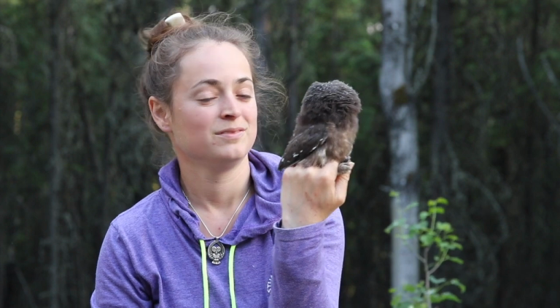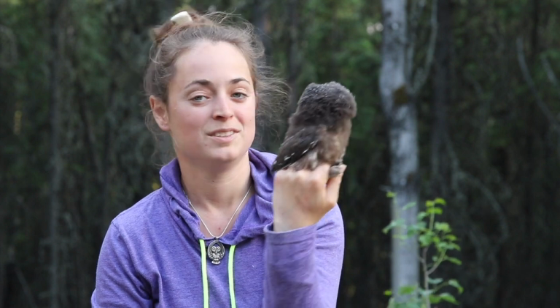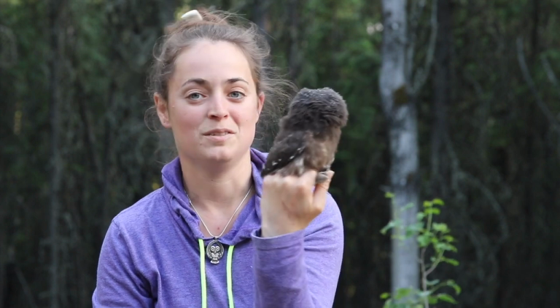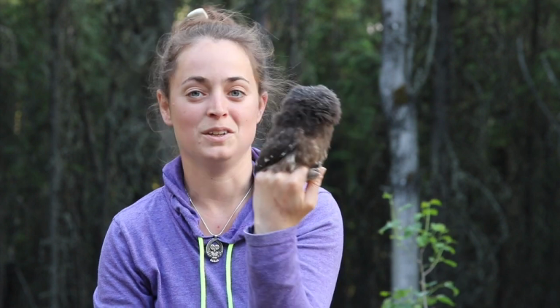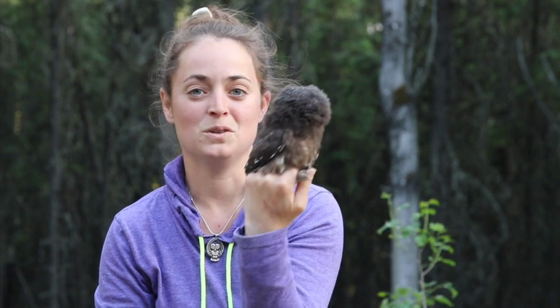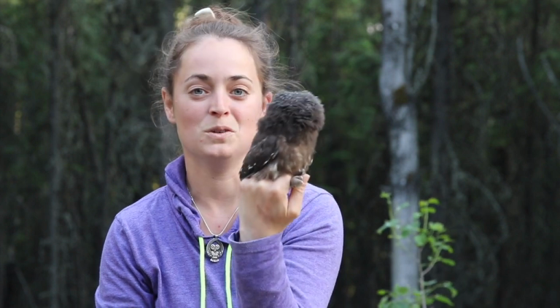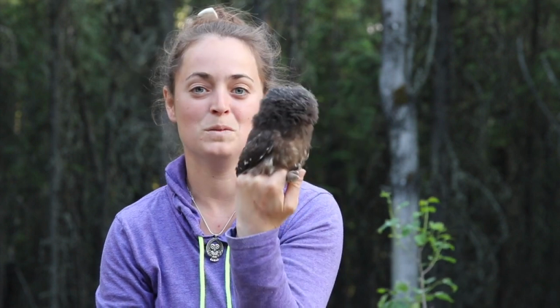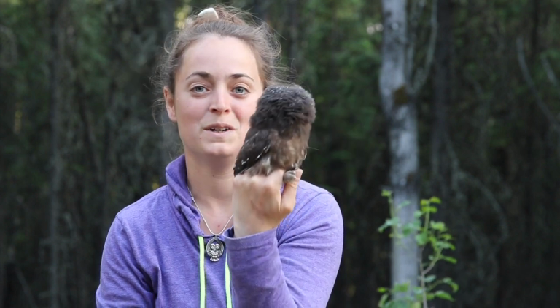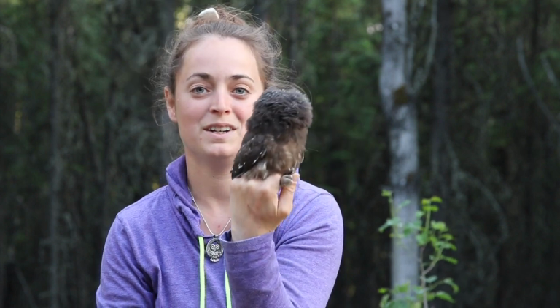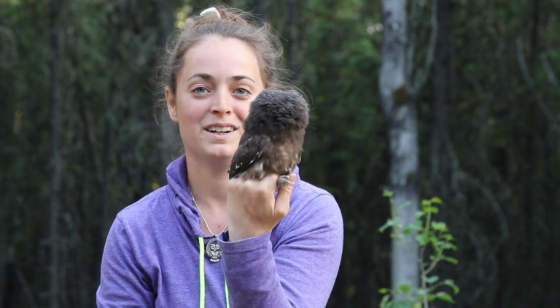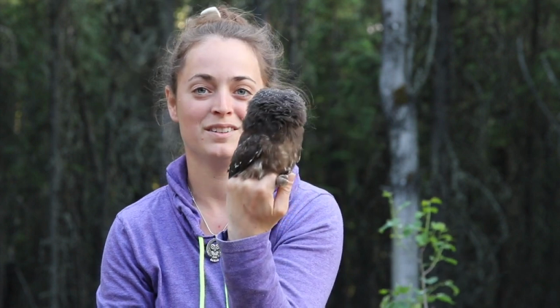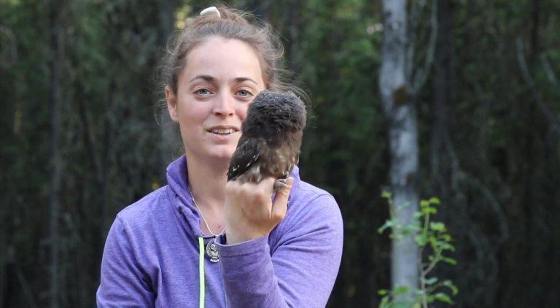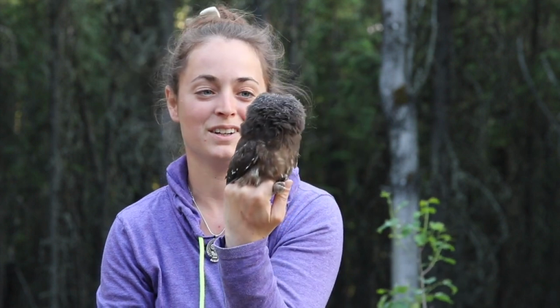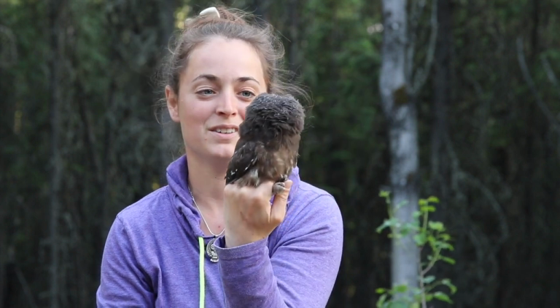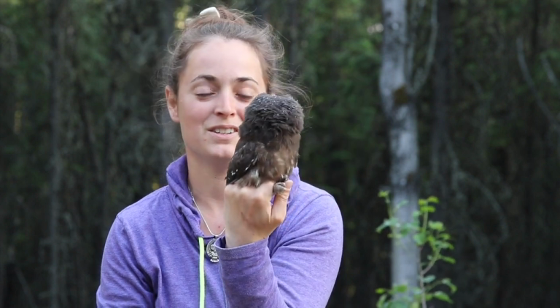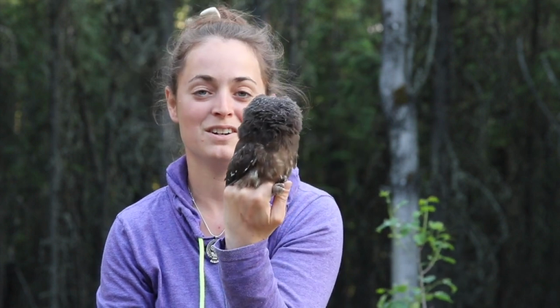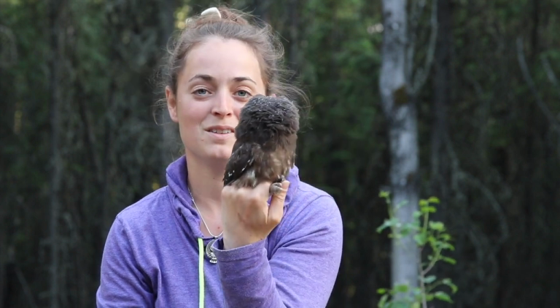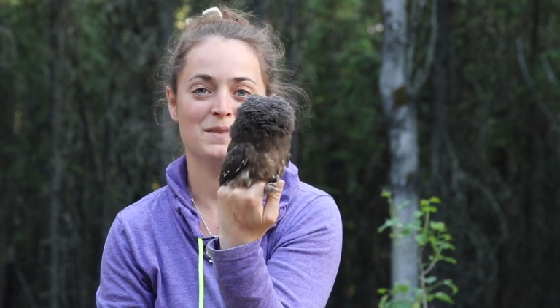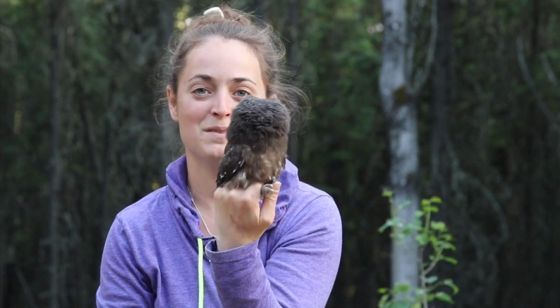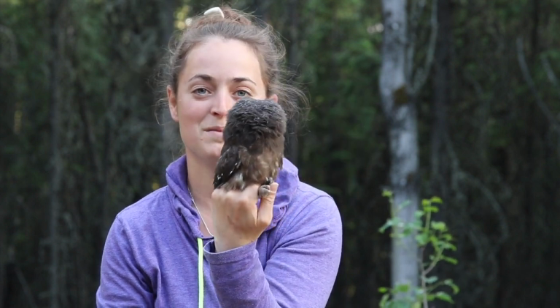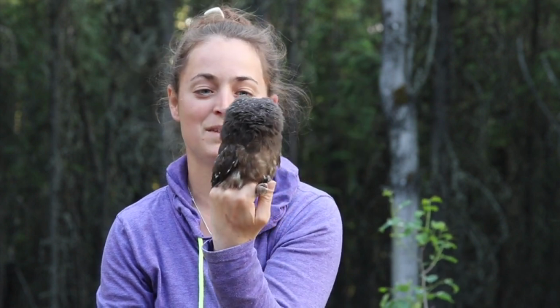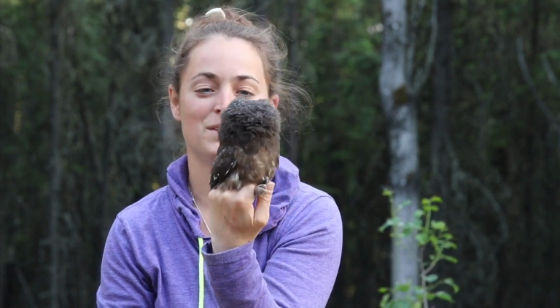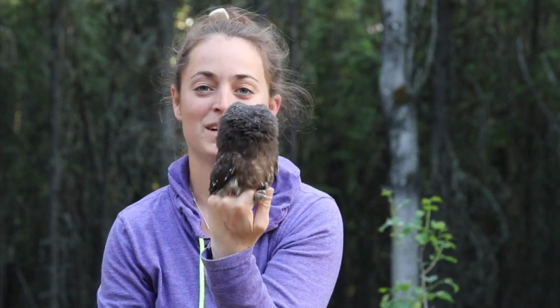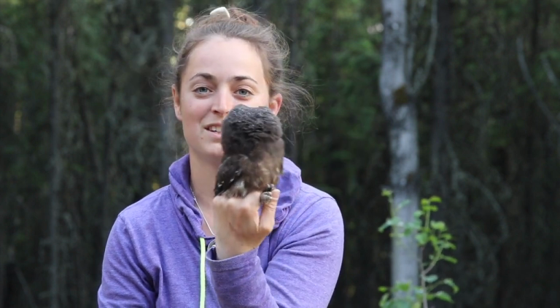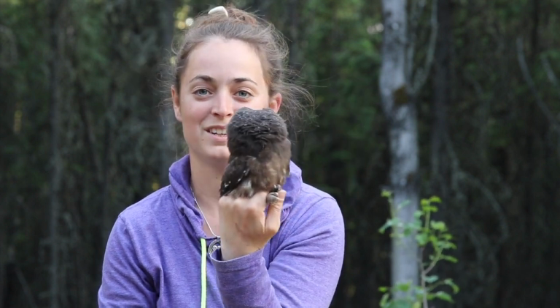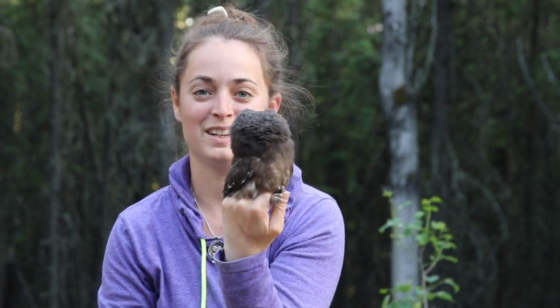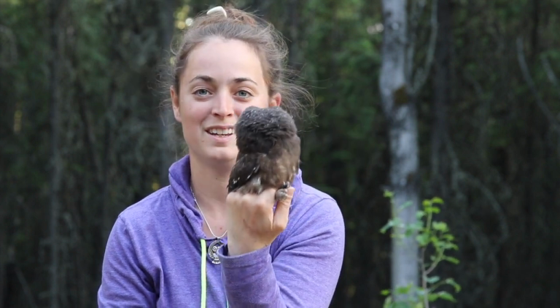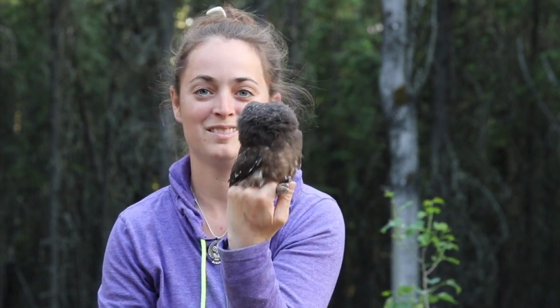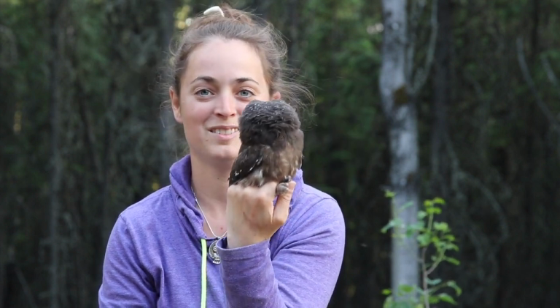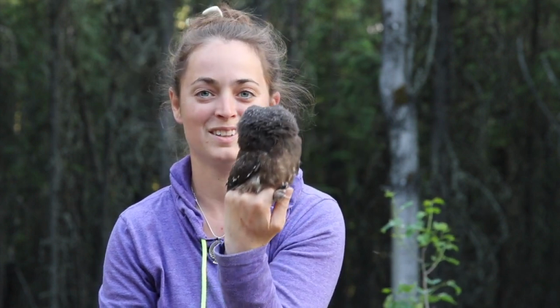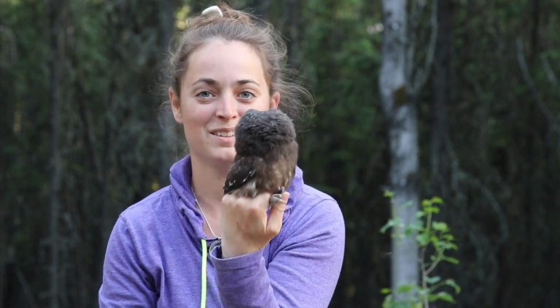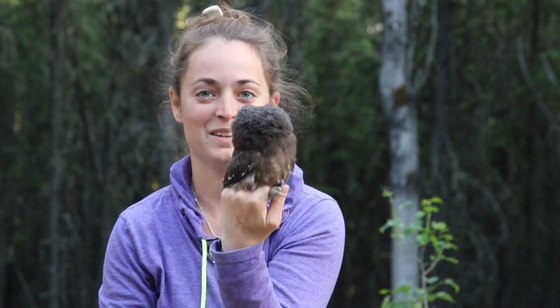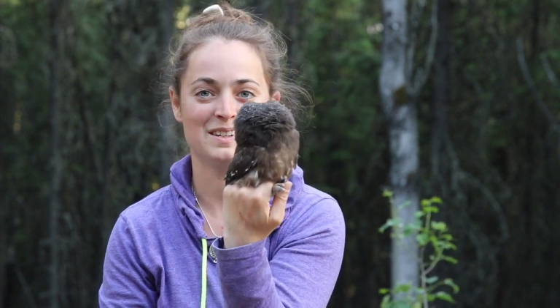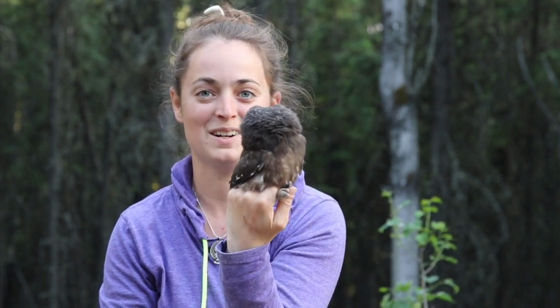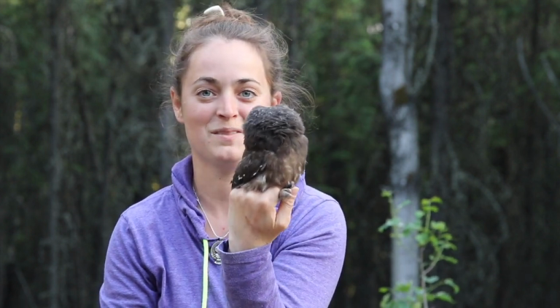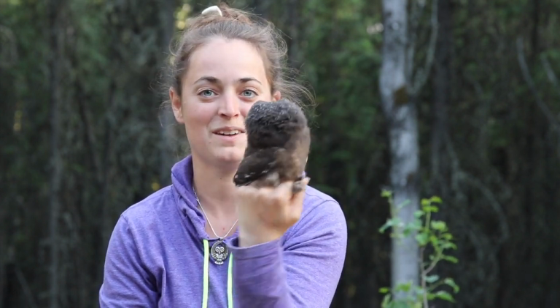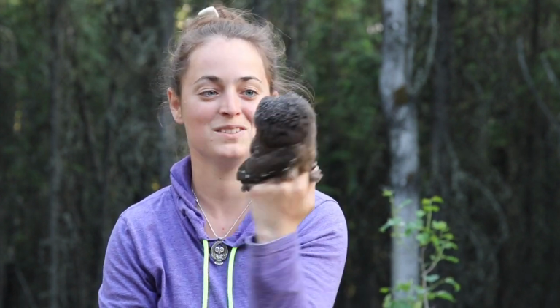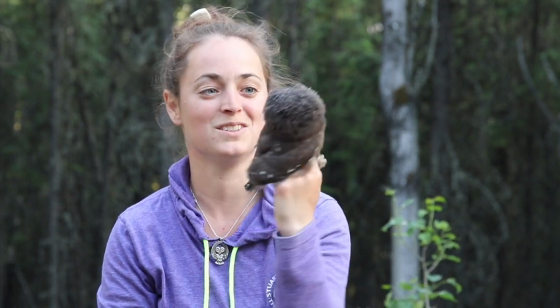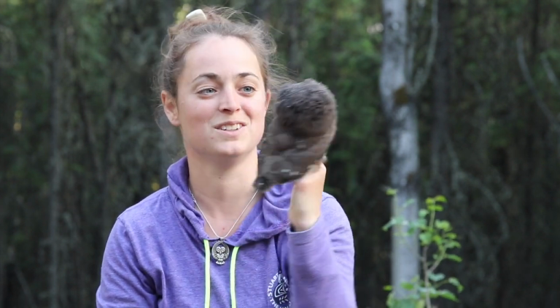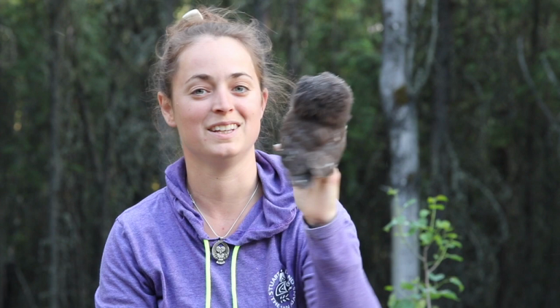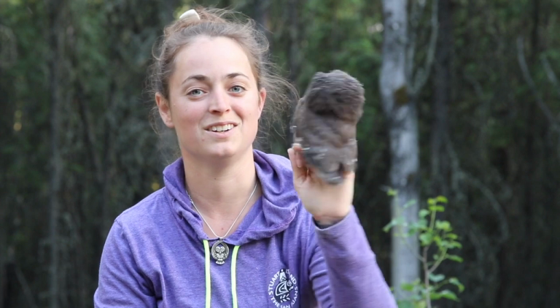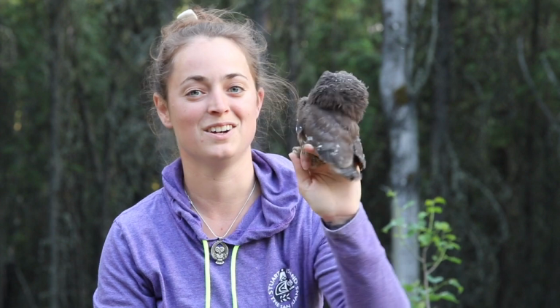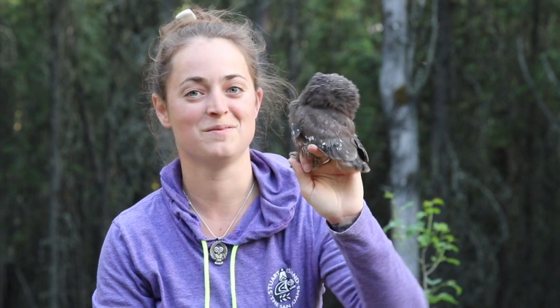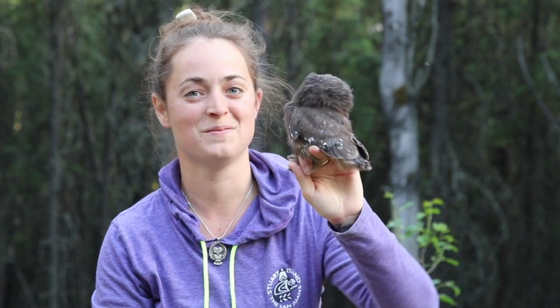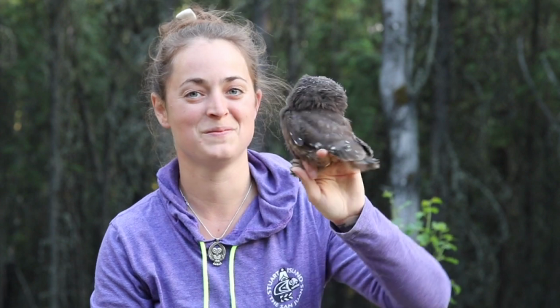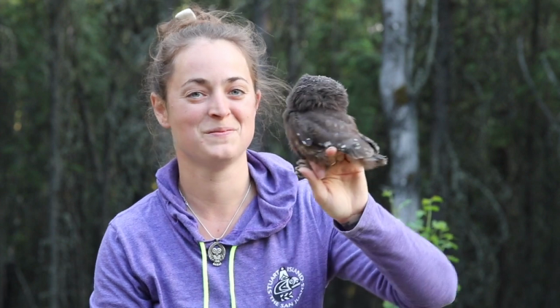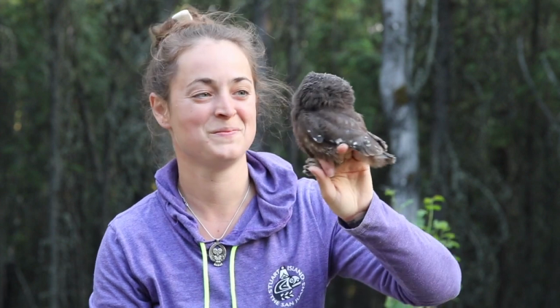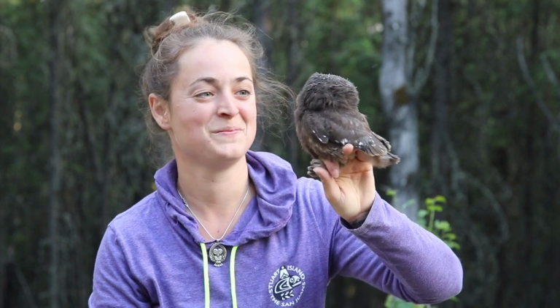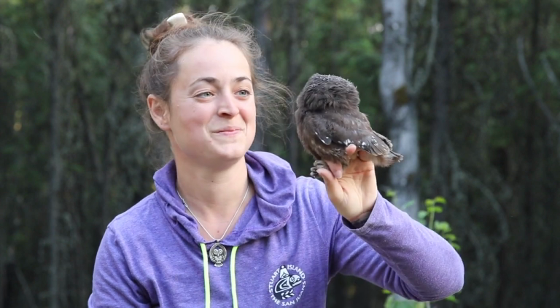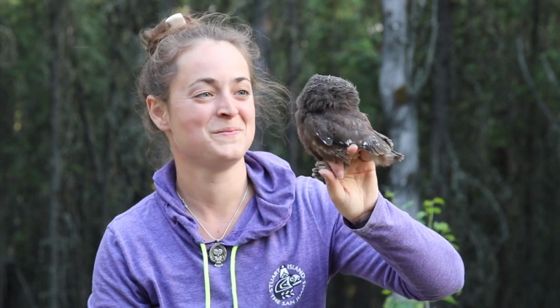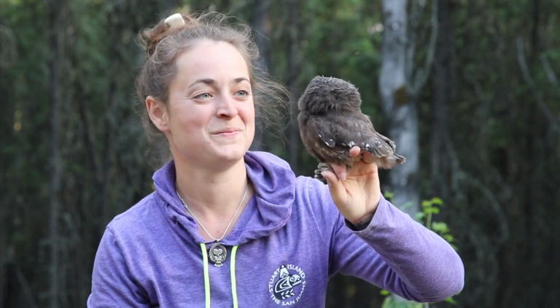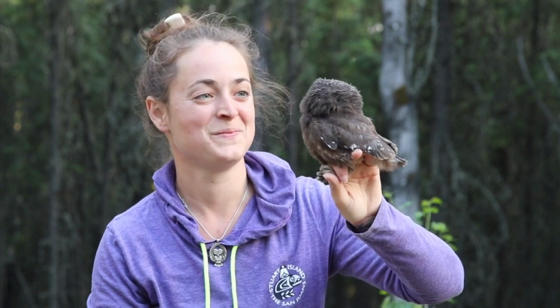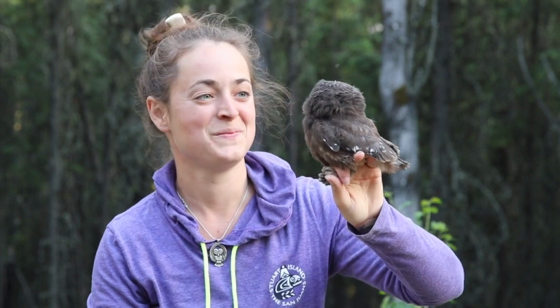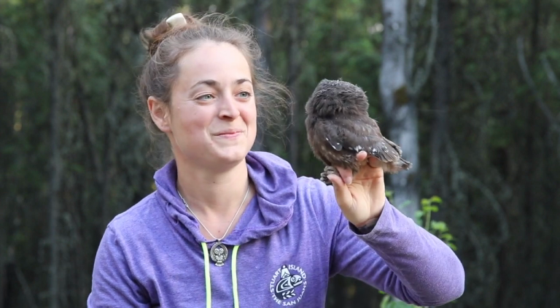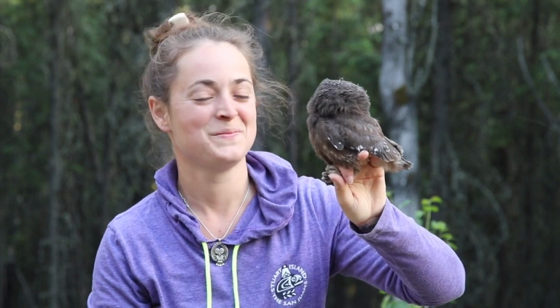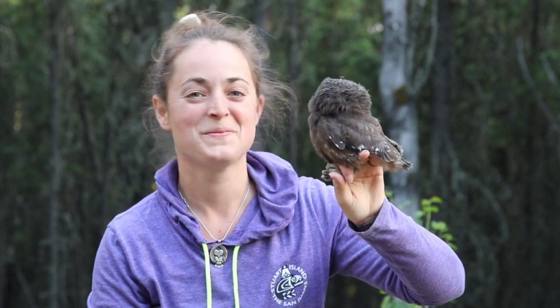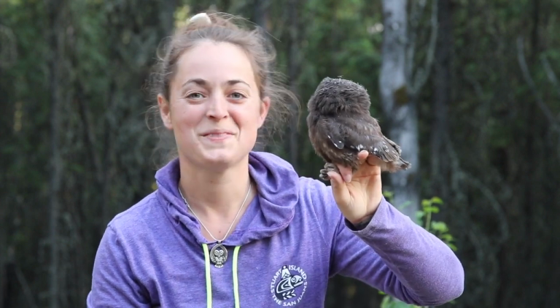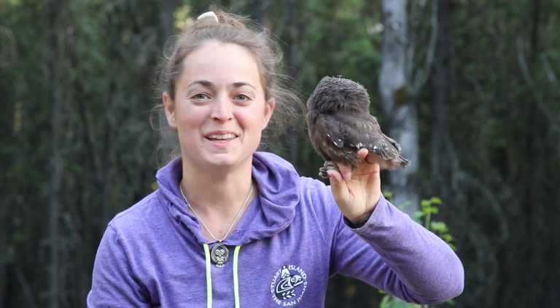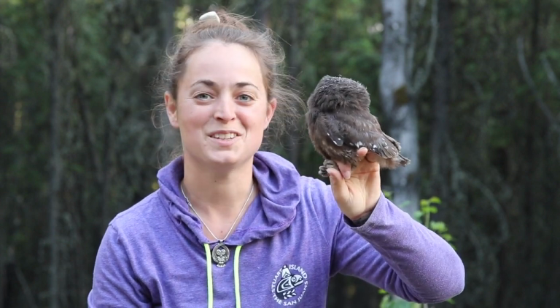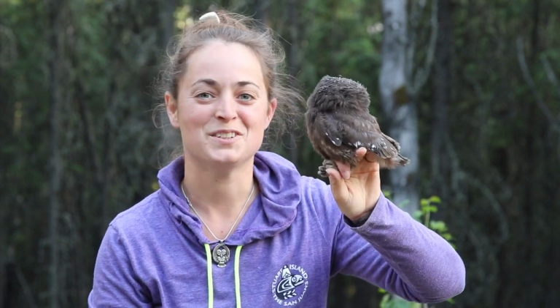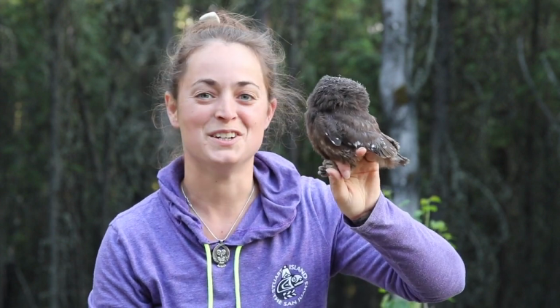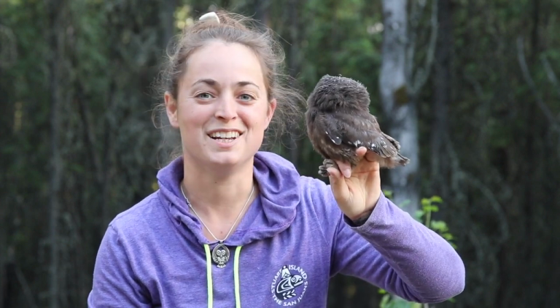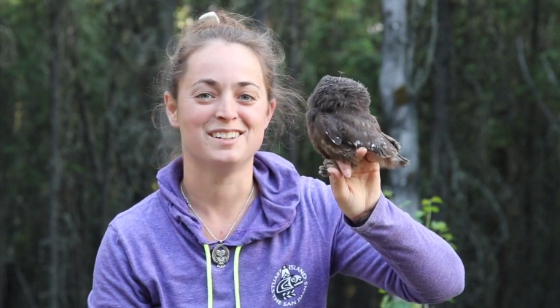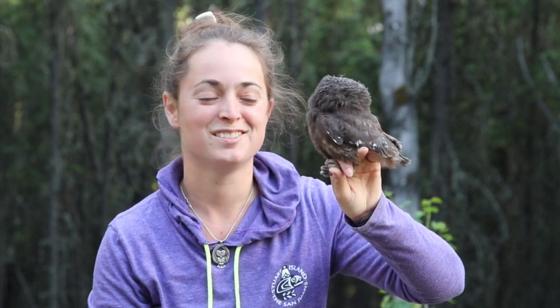A really cool bird here. We're going to return them and maybe we'll catch it again, find out how it's doing later on. Thanks for tuning in.